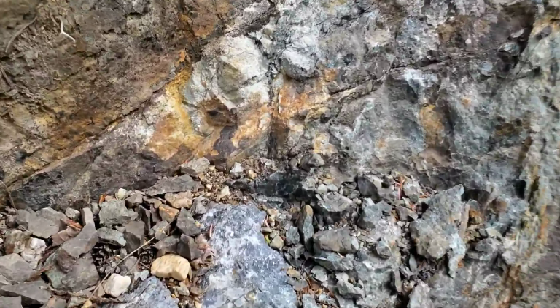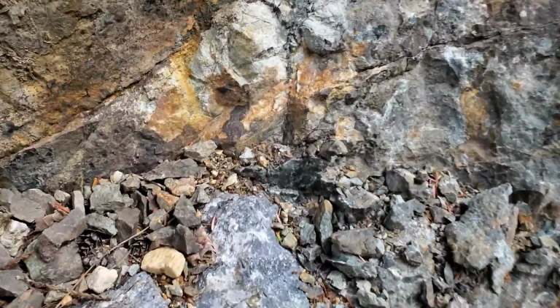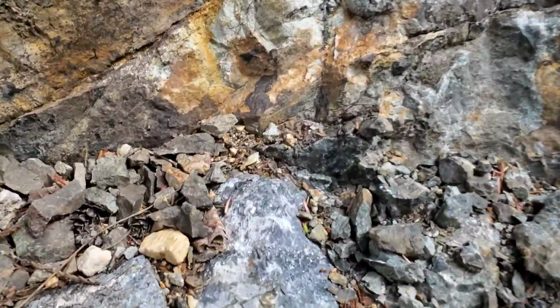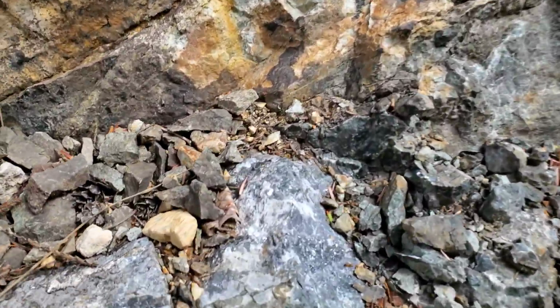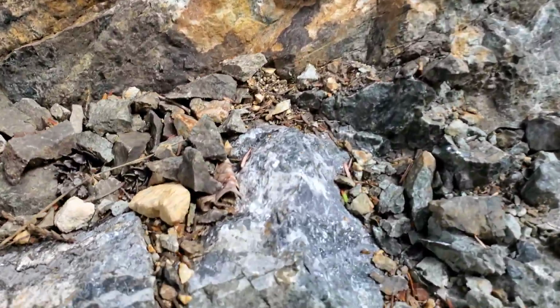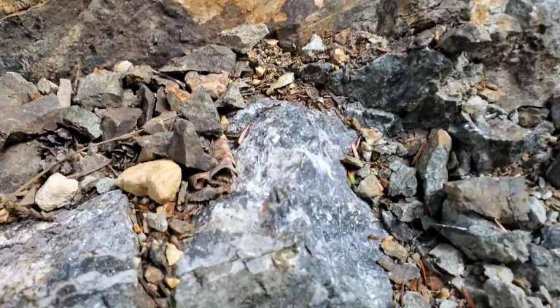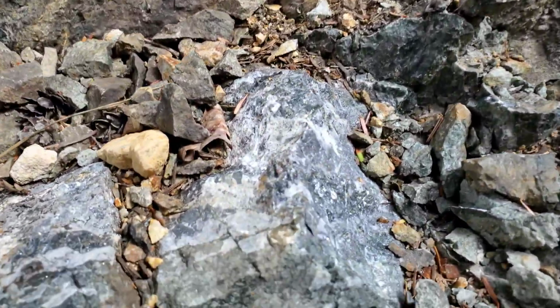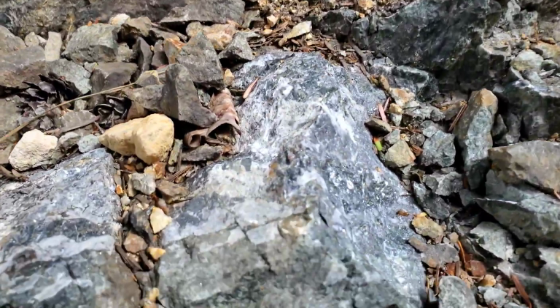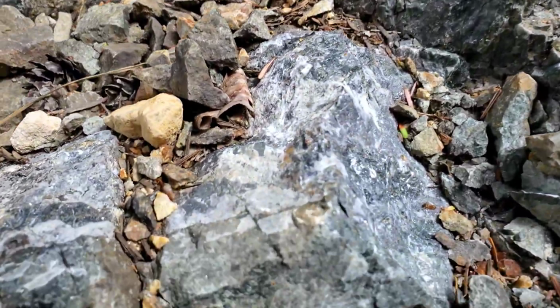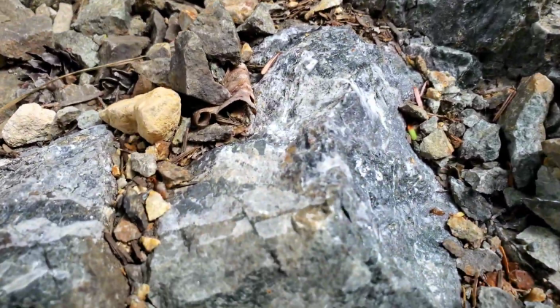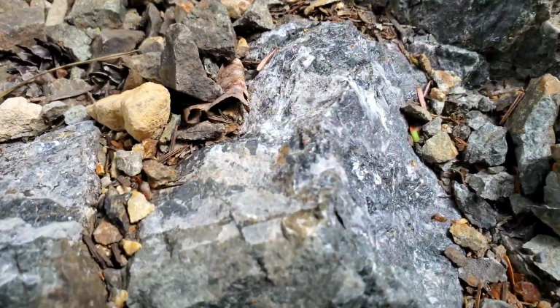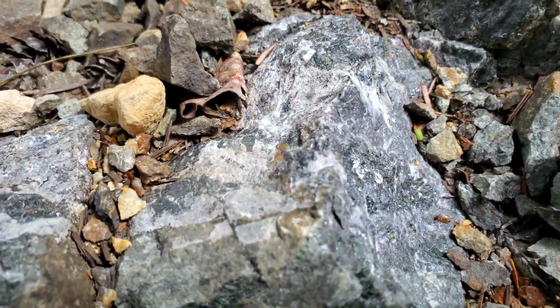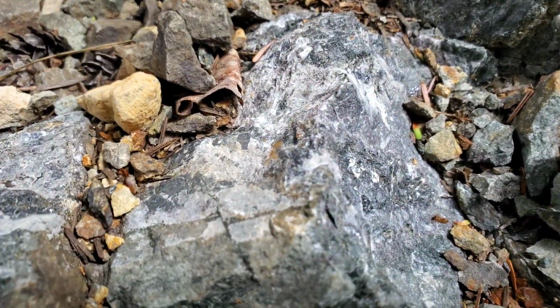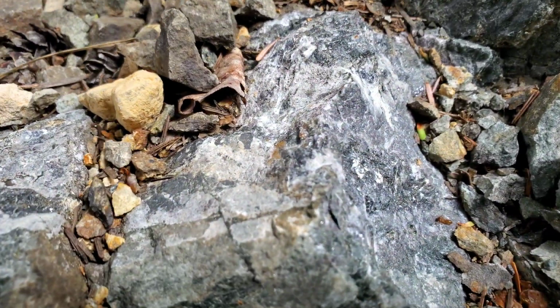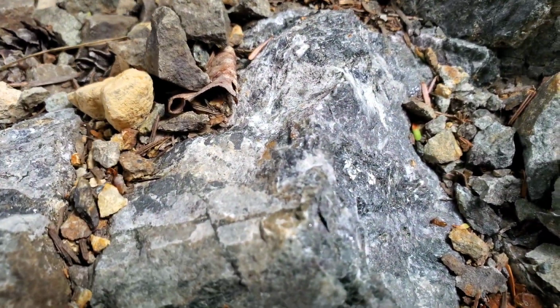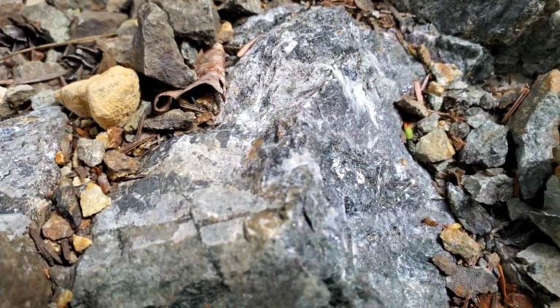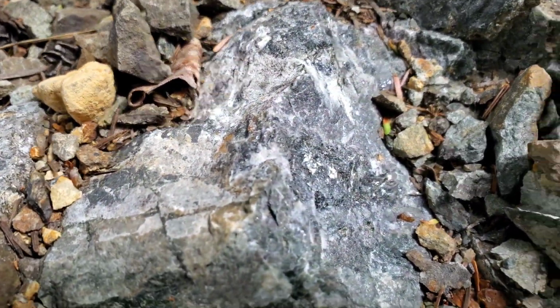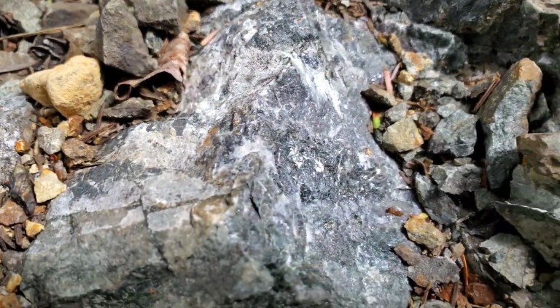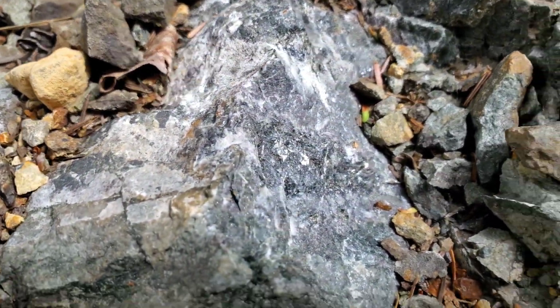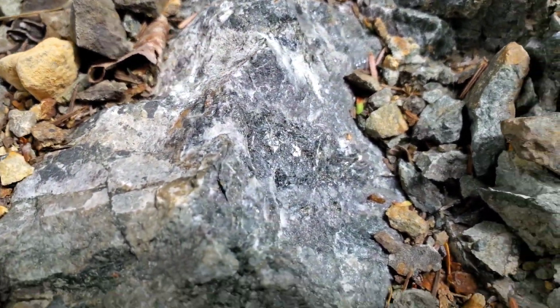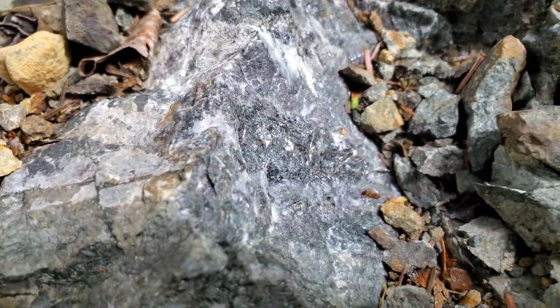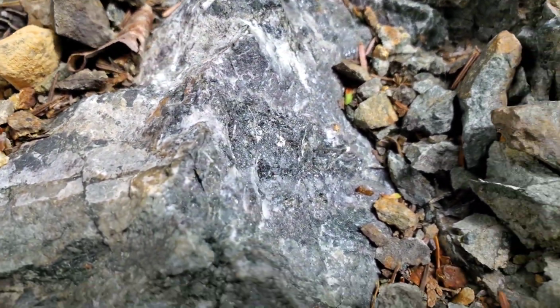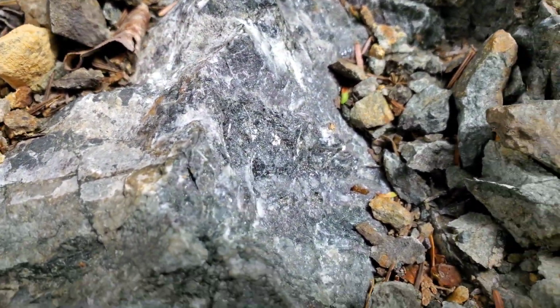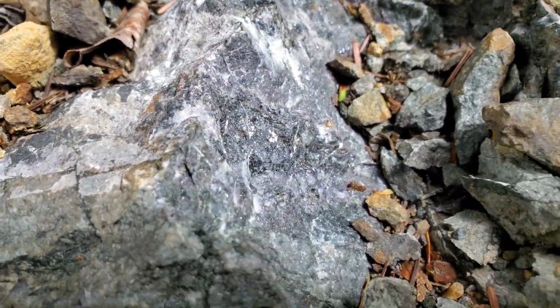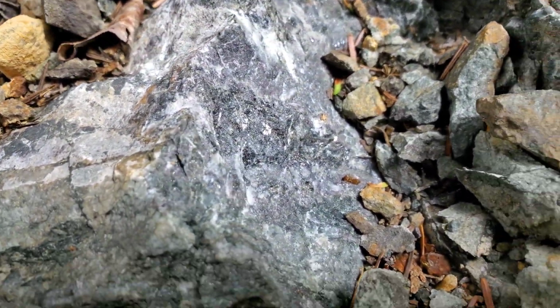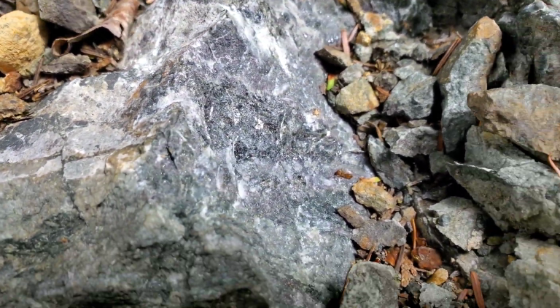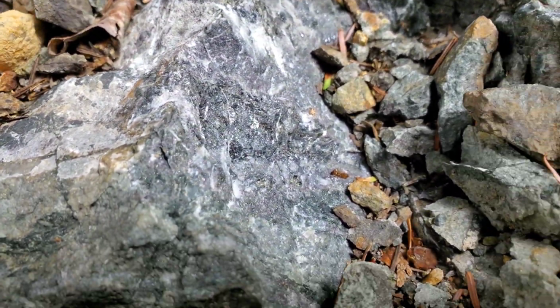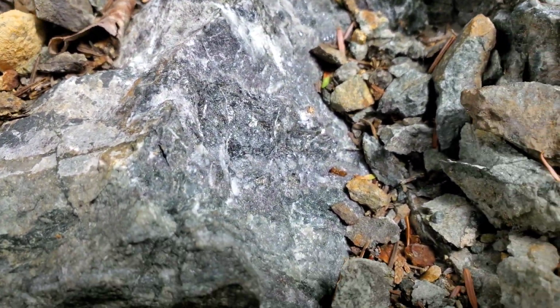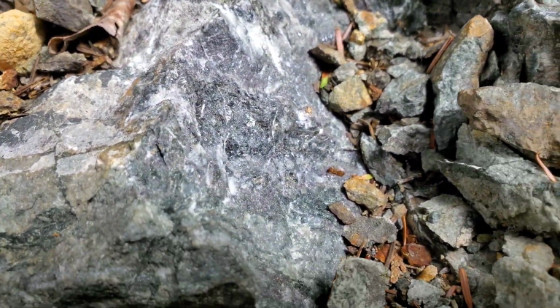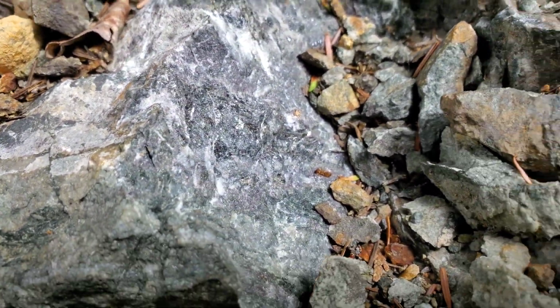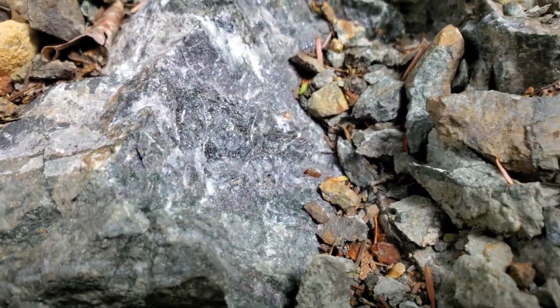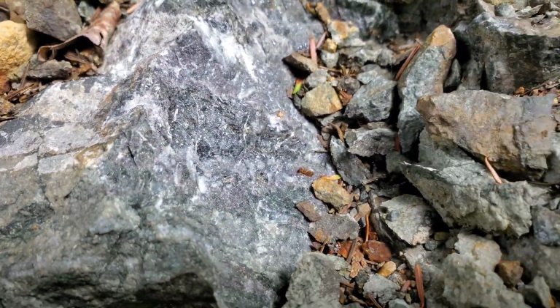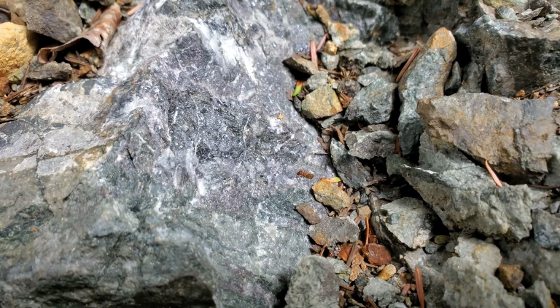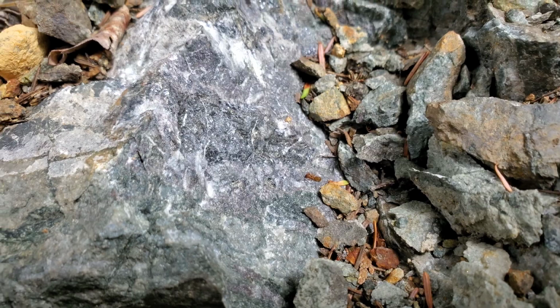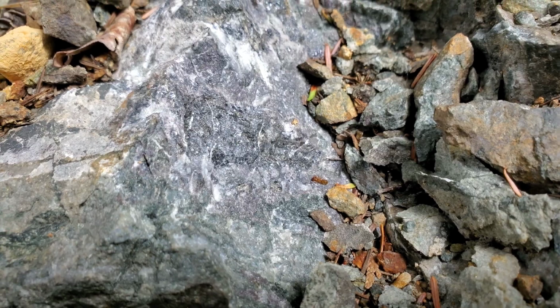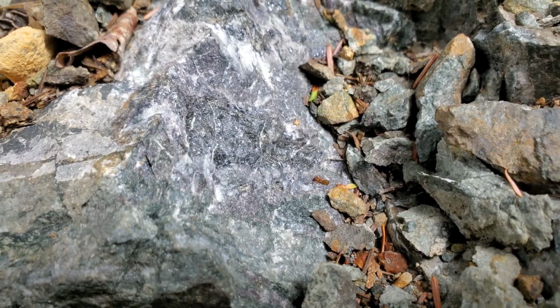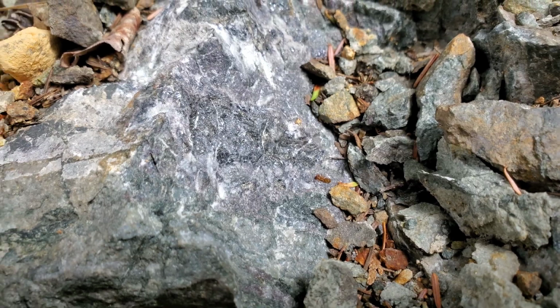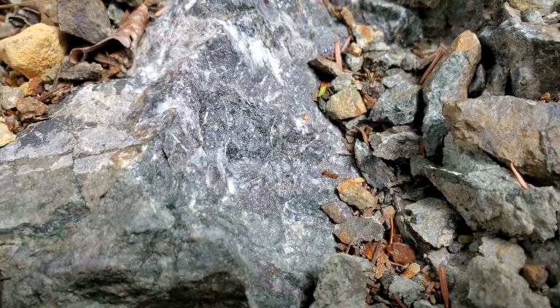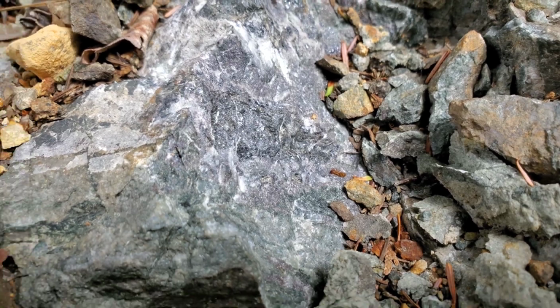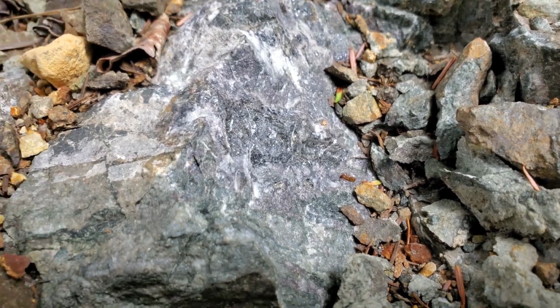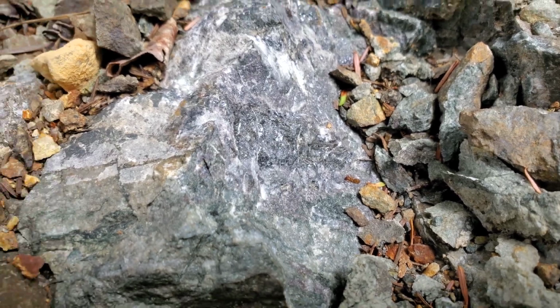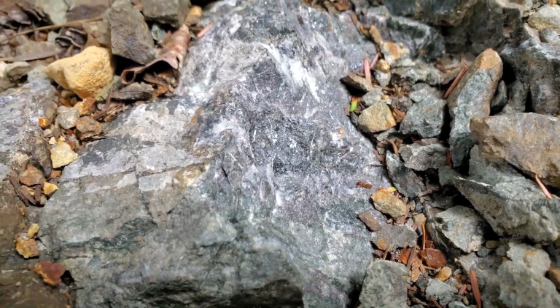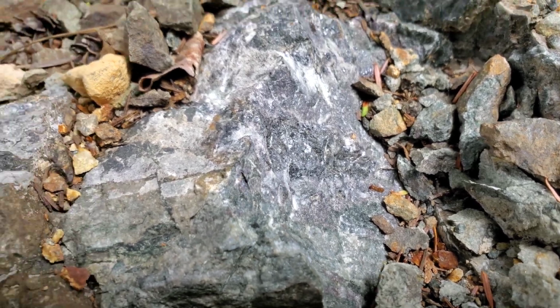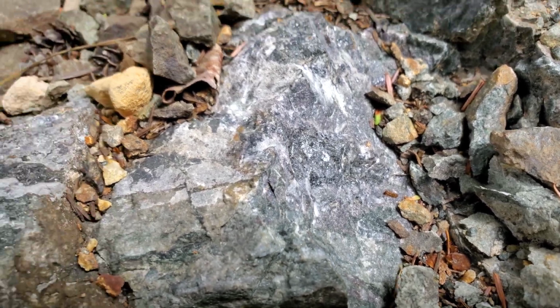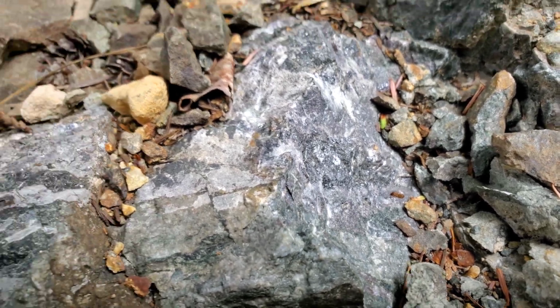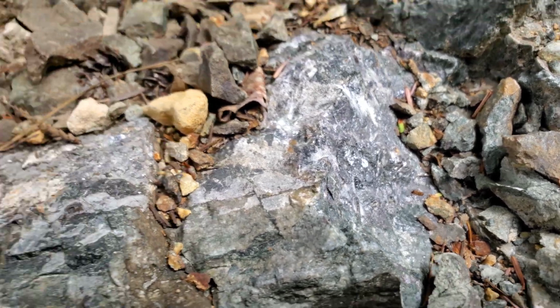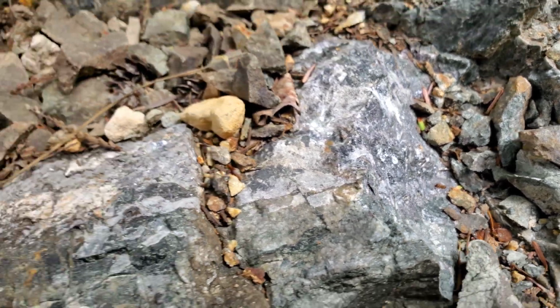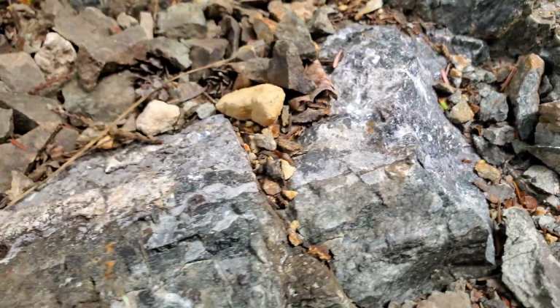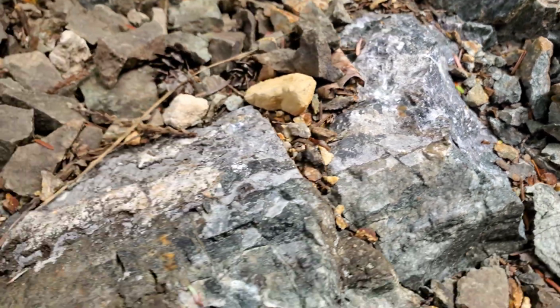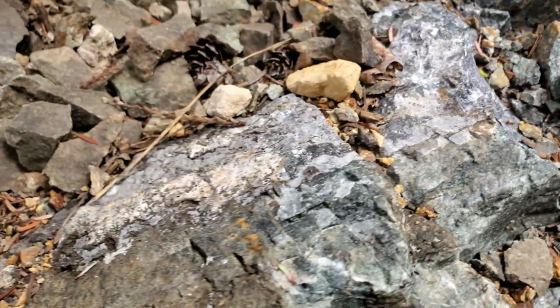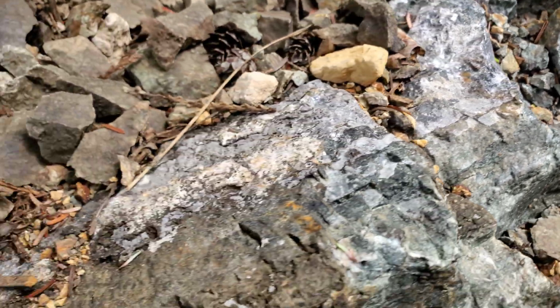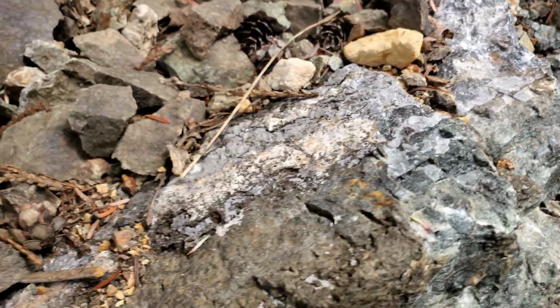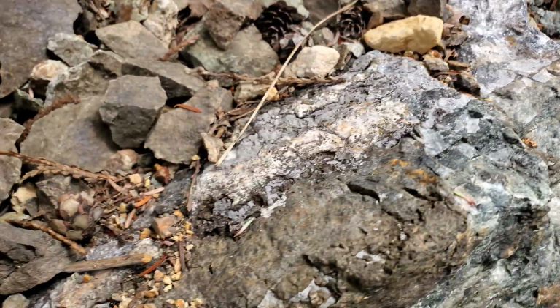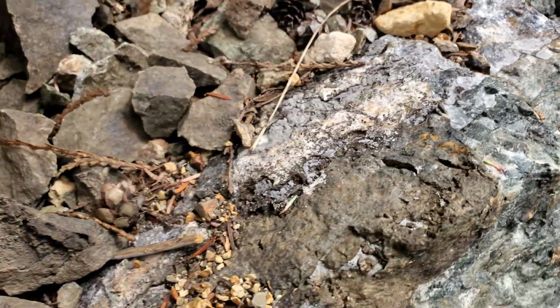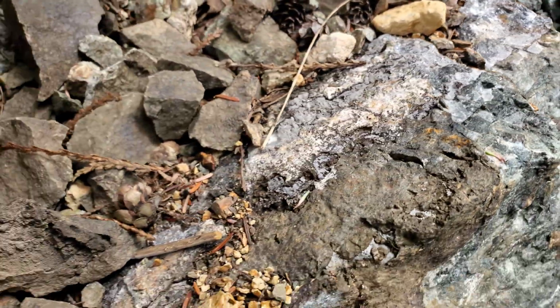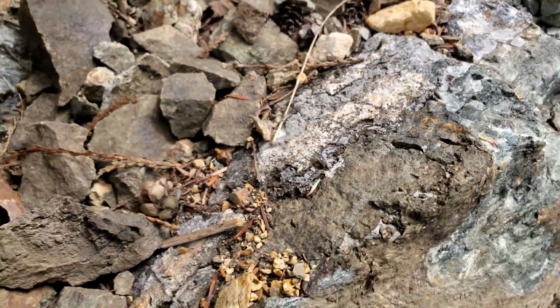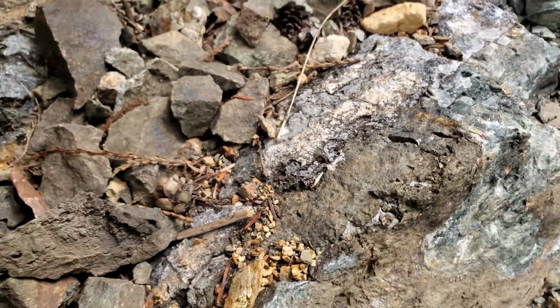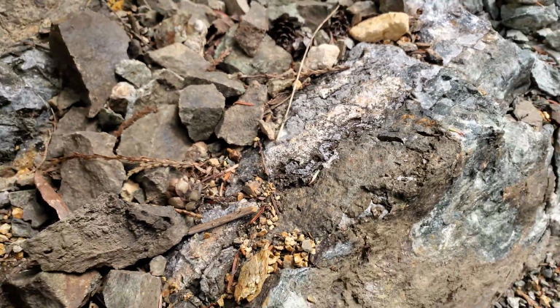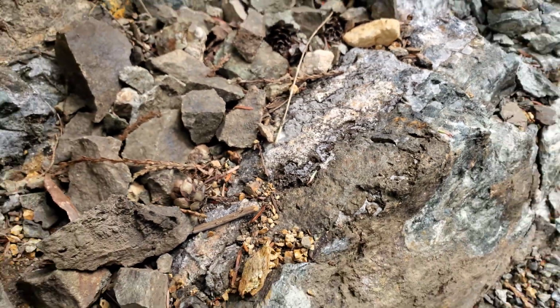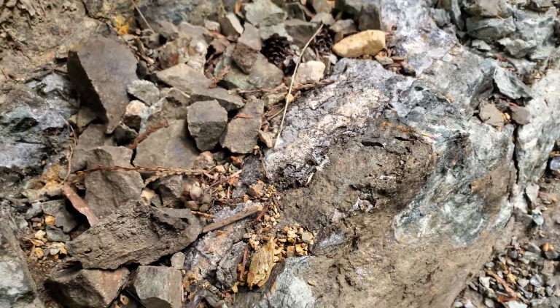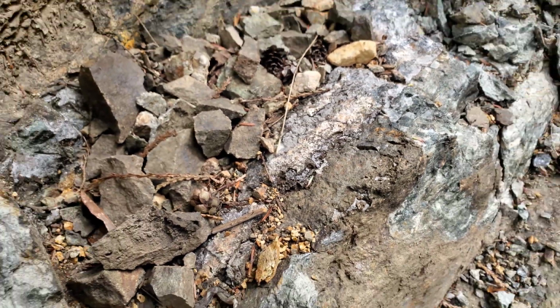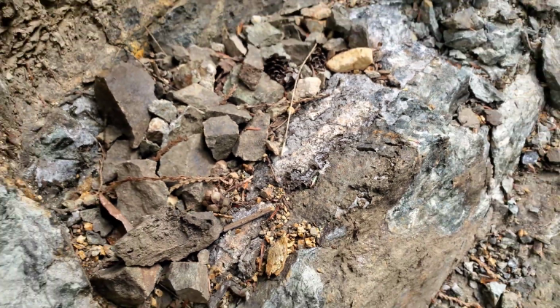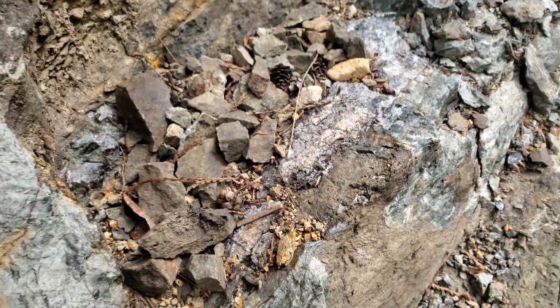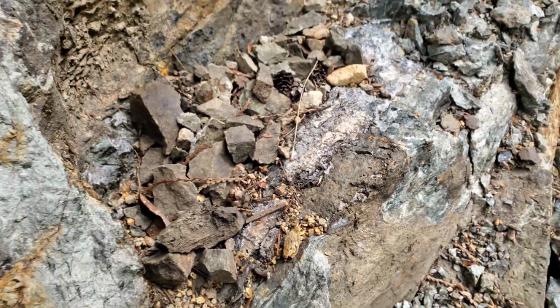You can see right there — you have semi-massive sulfides, sphalerite, and galena.